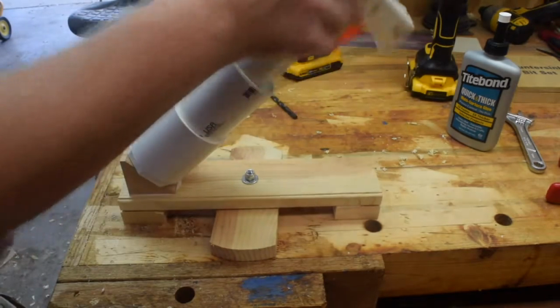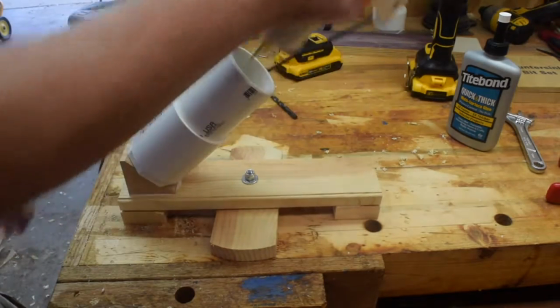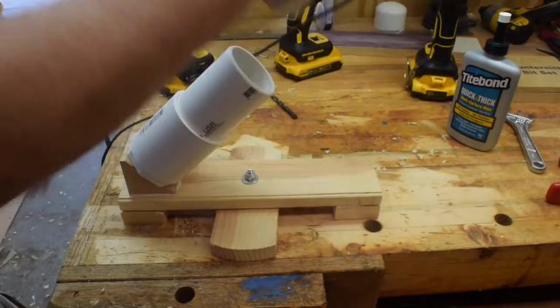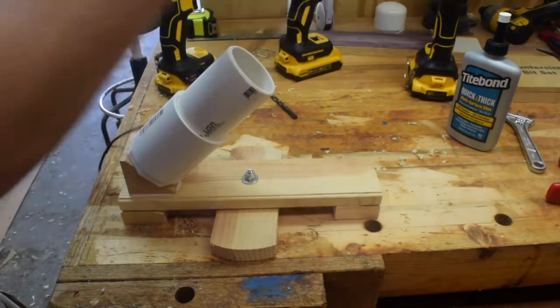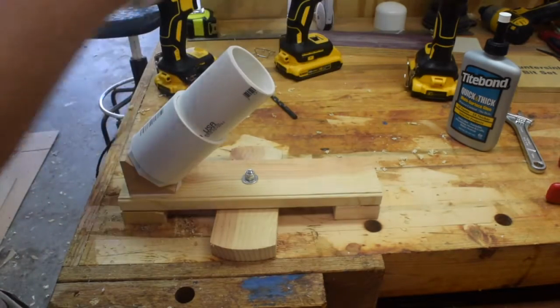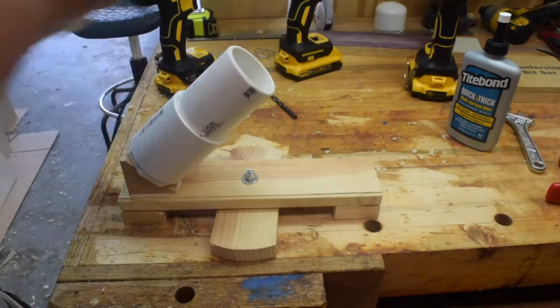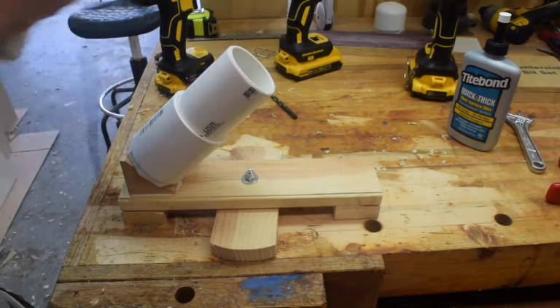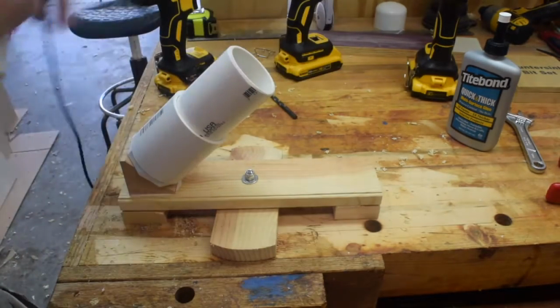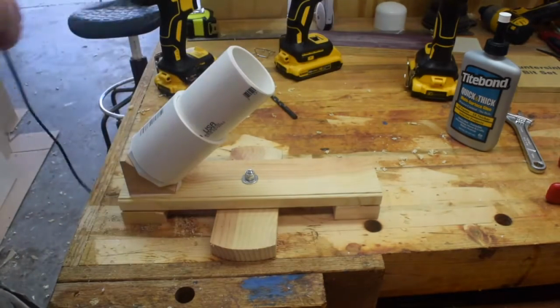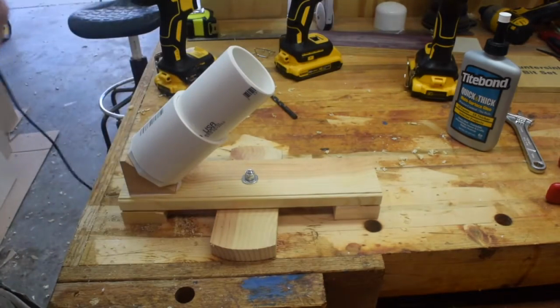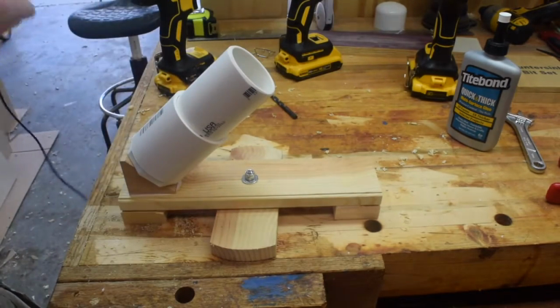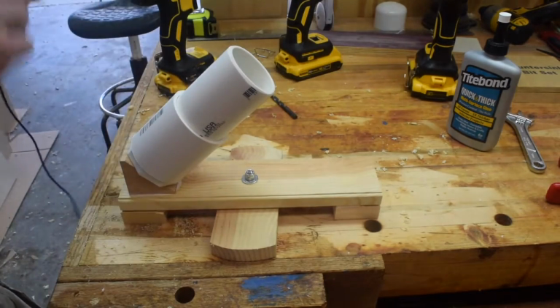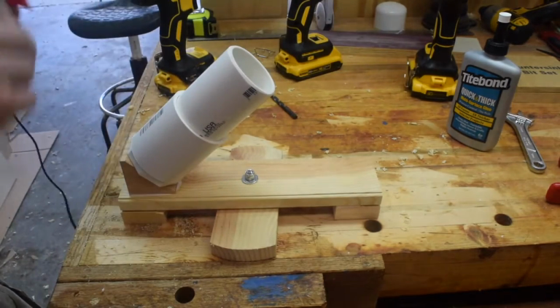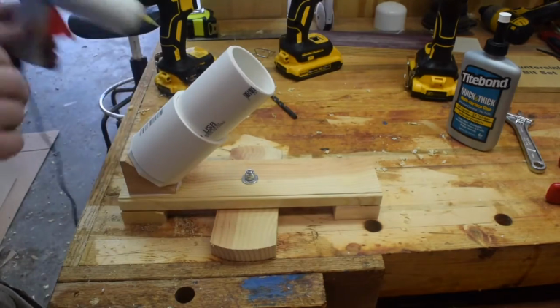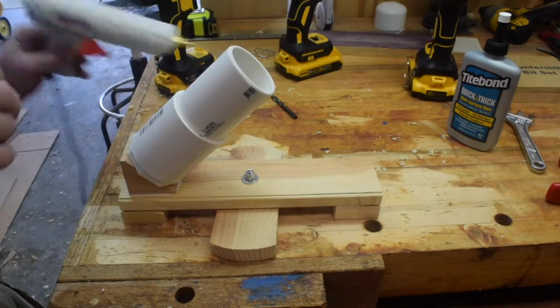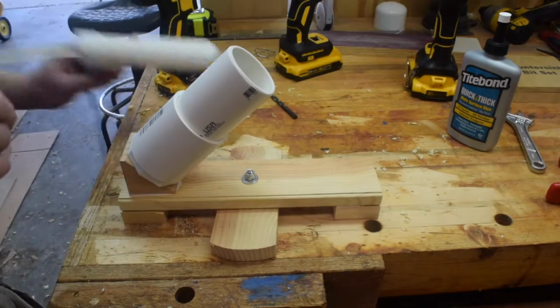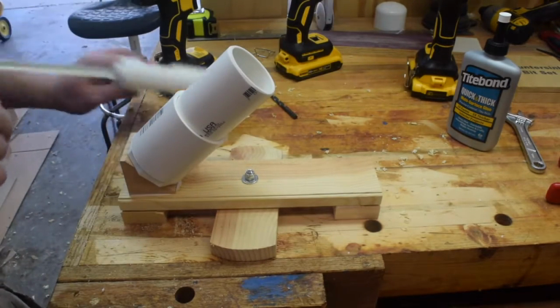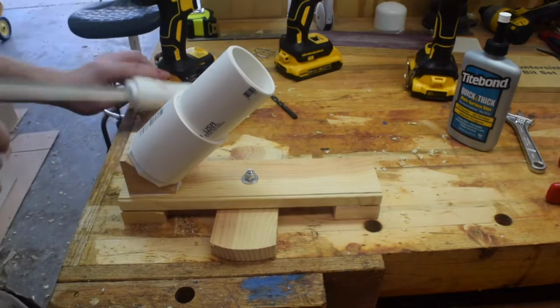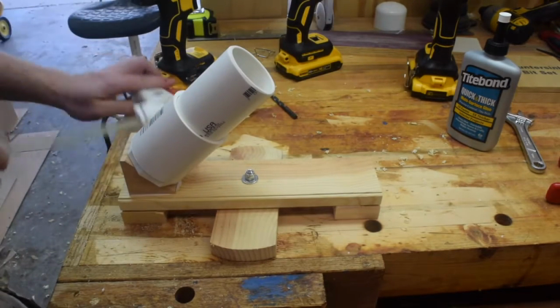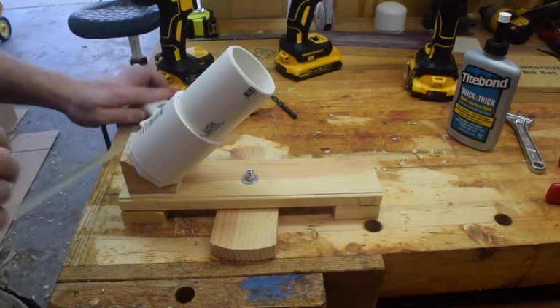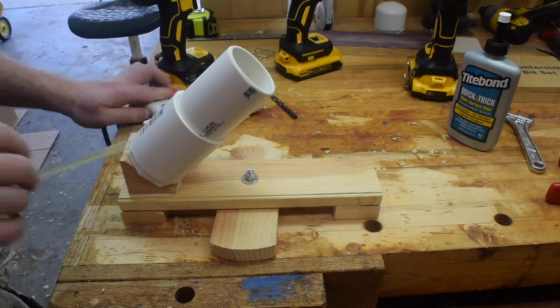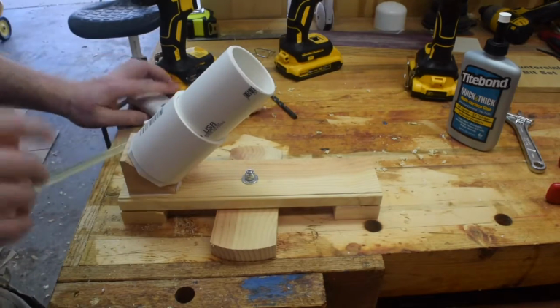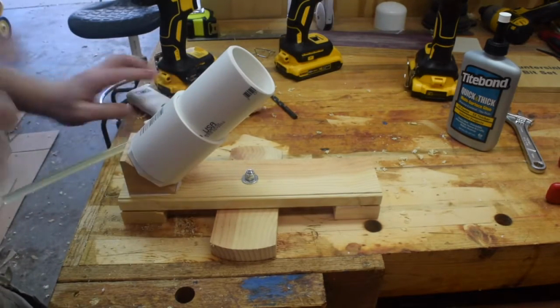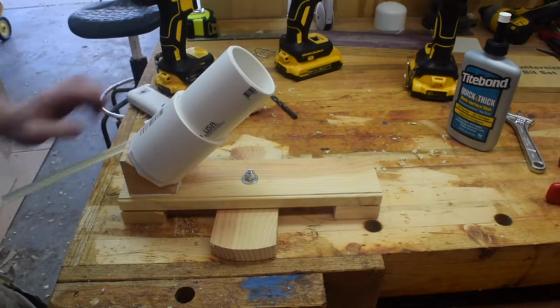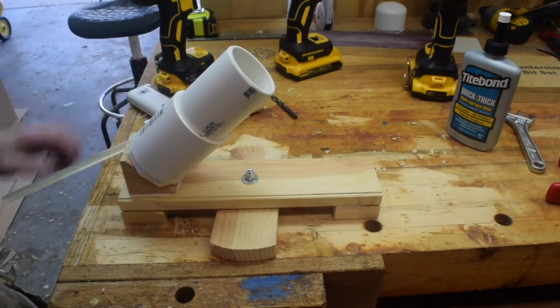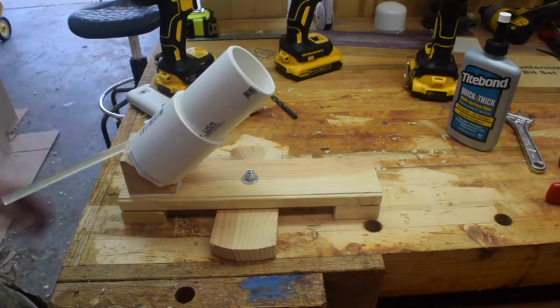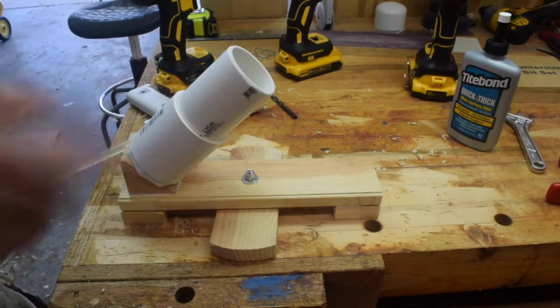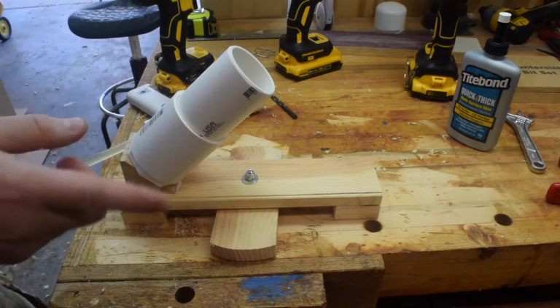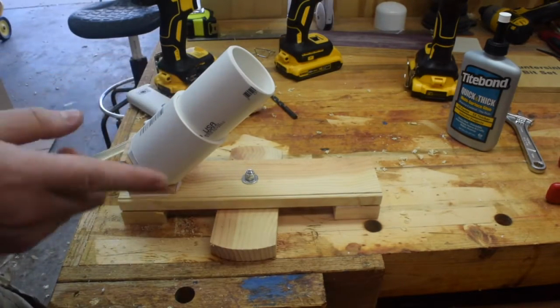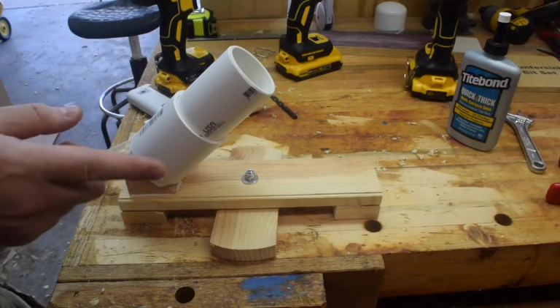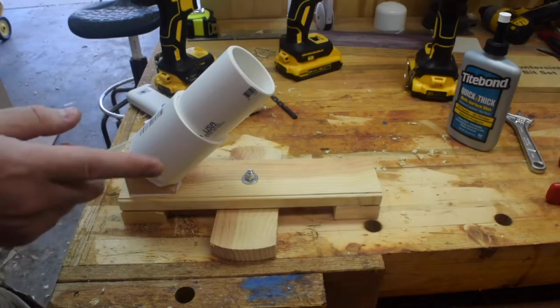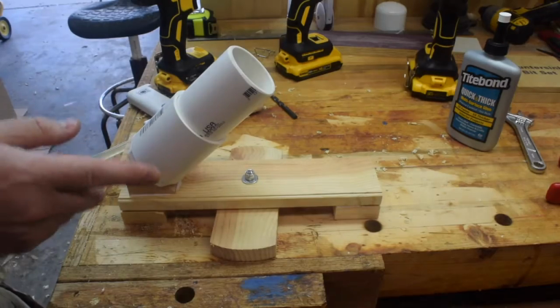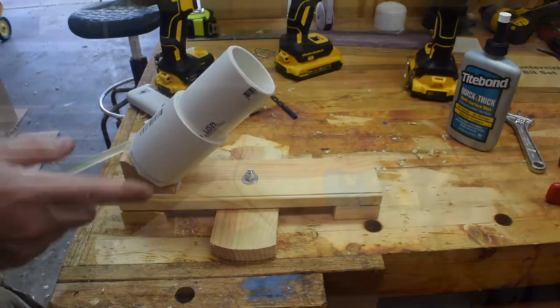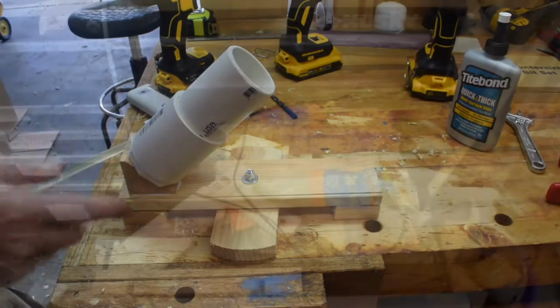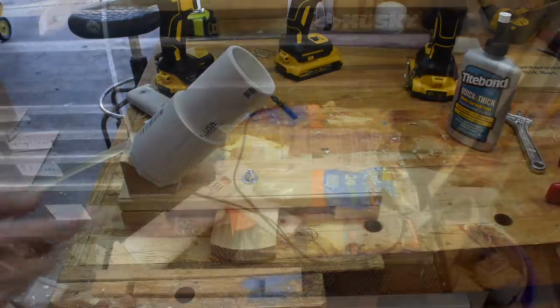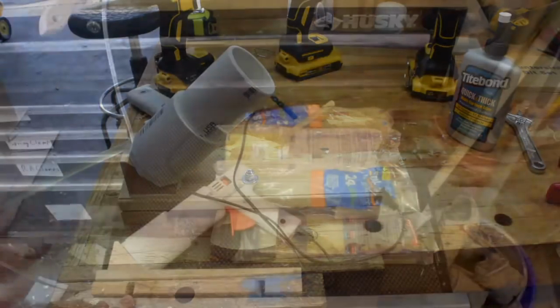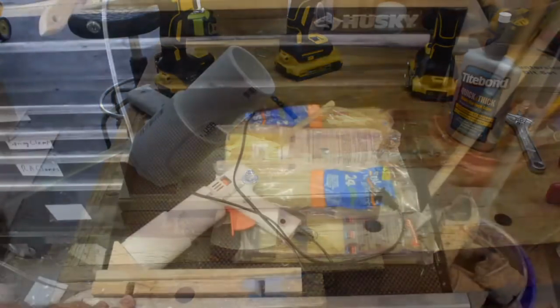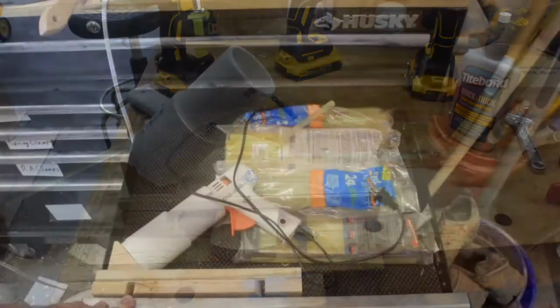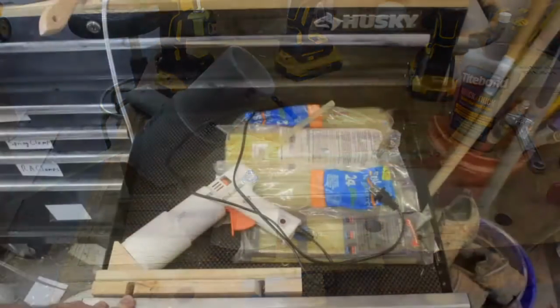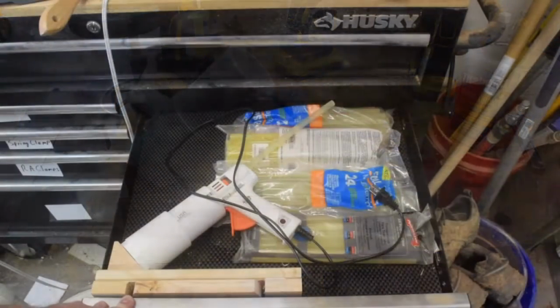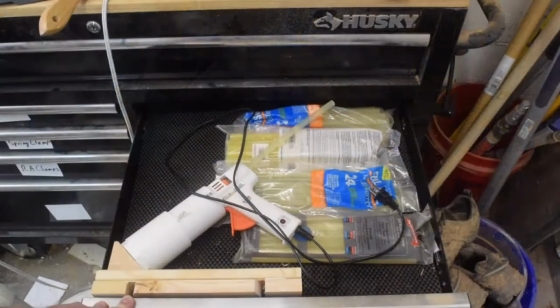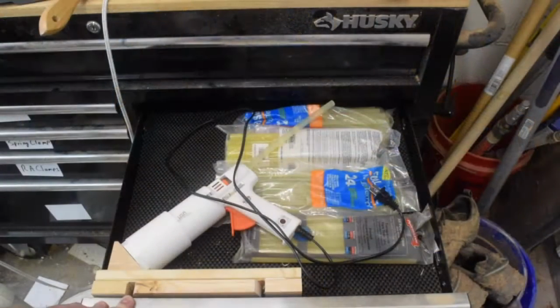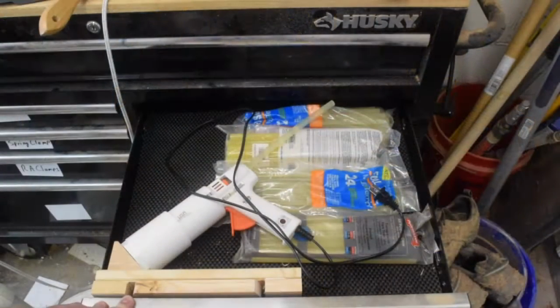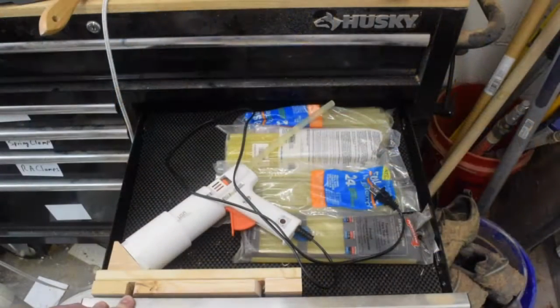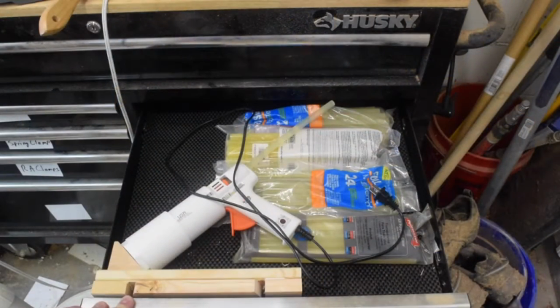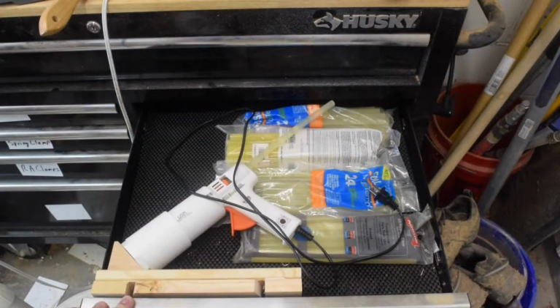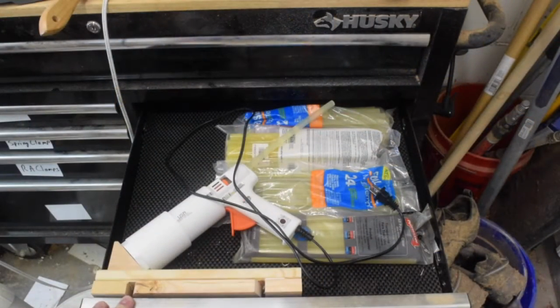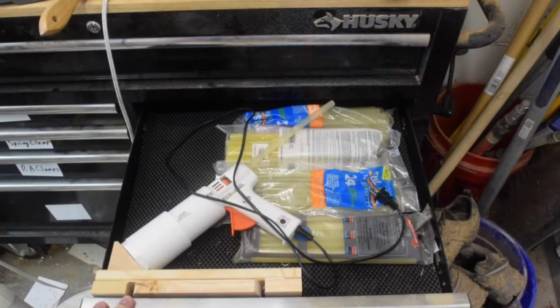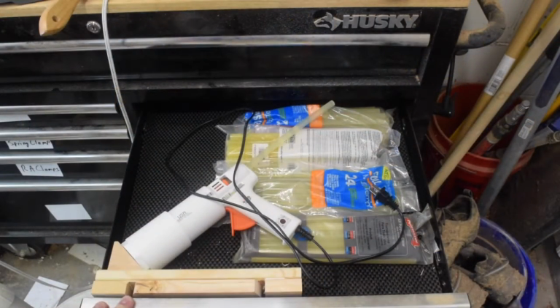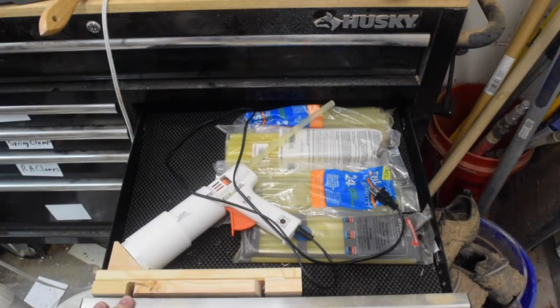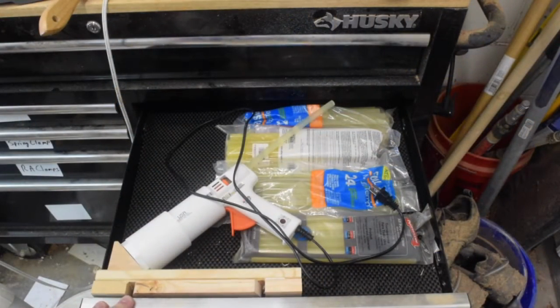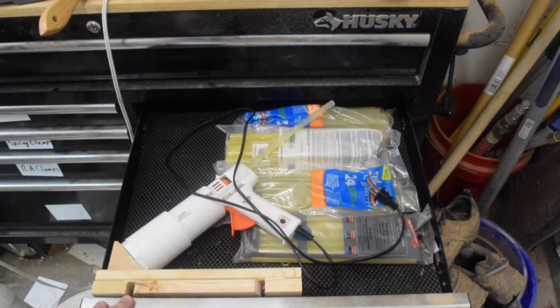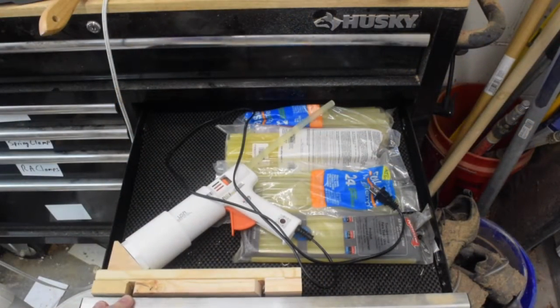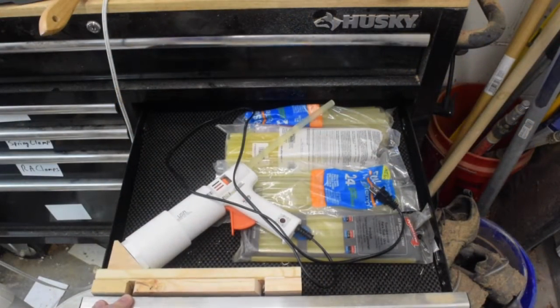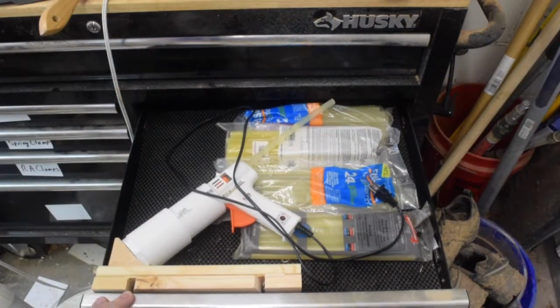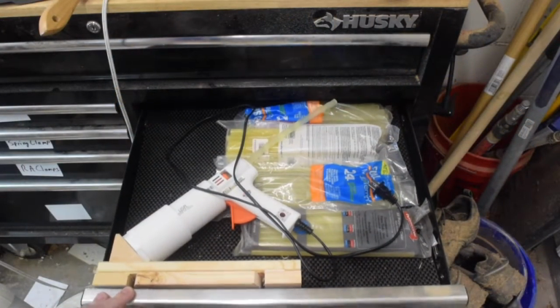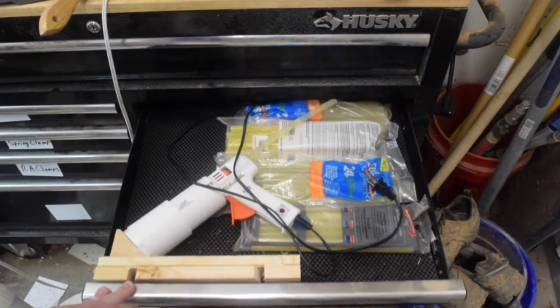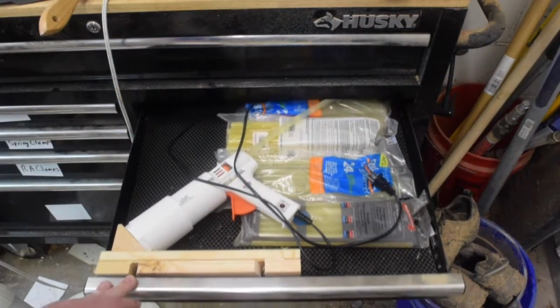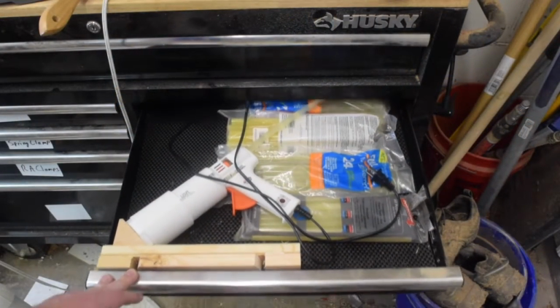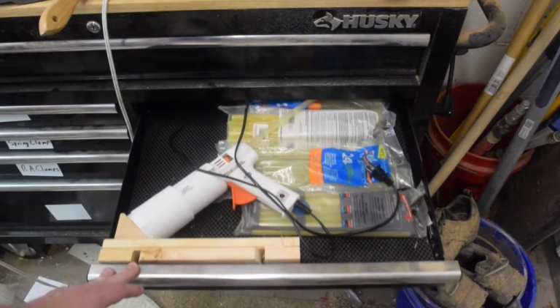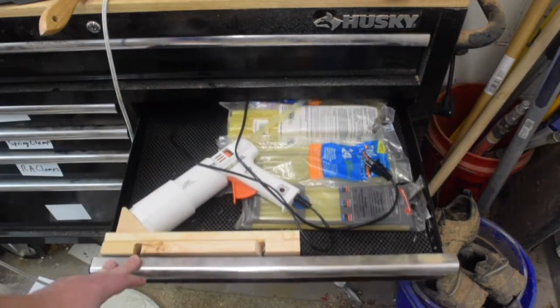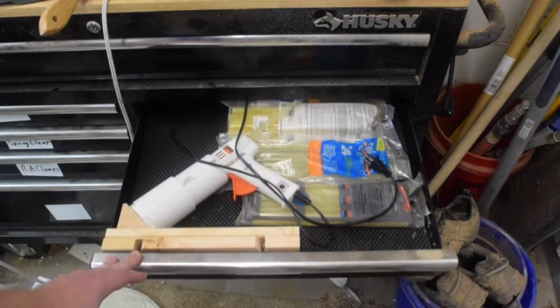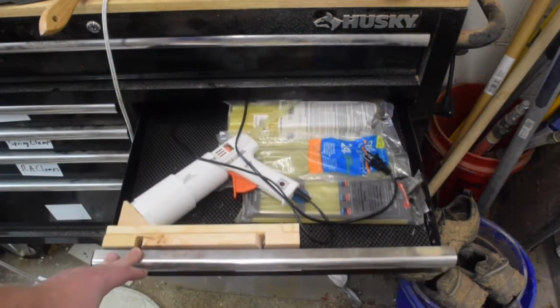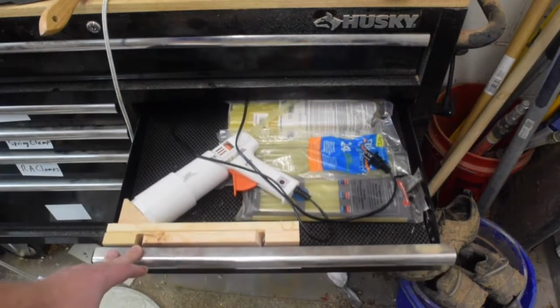Now the final test — does it actually fit inside the drawer? Moment of truth. Will she fit?